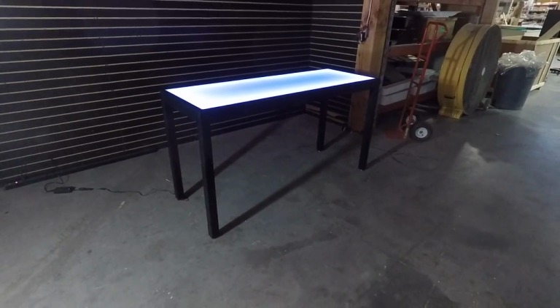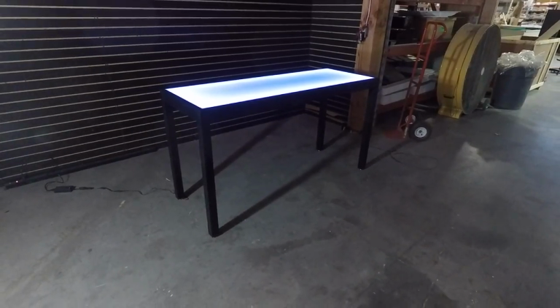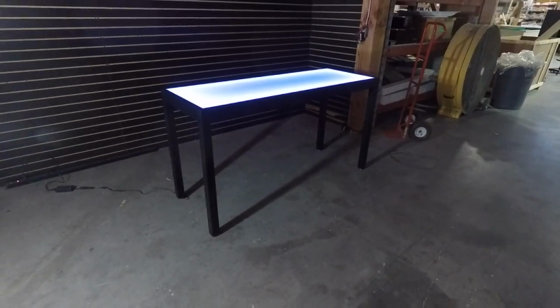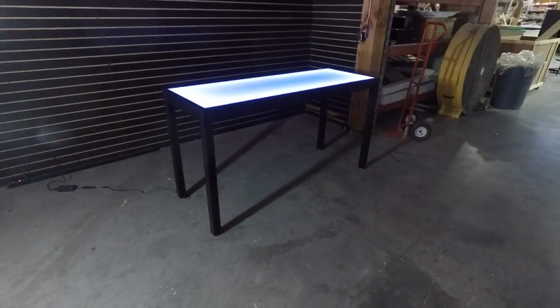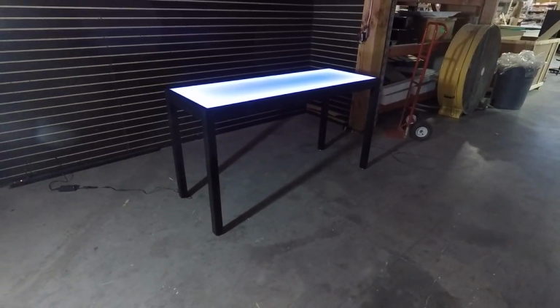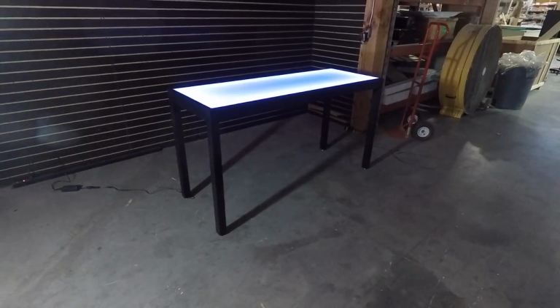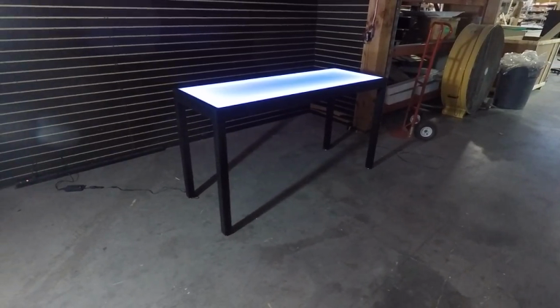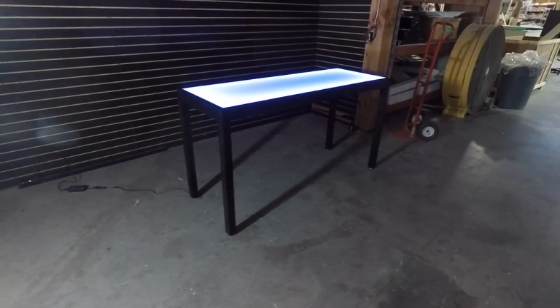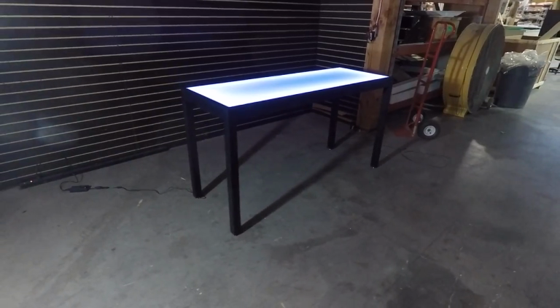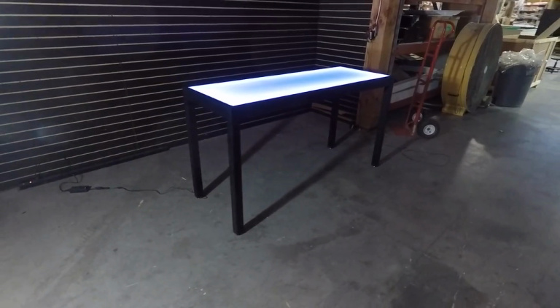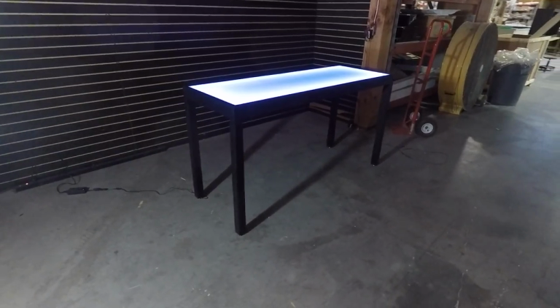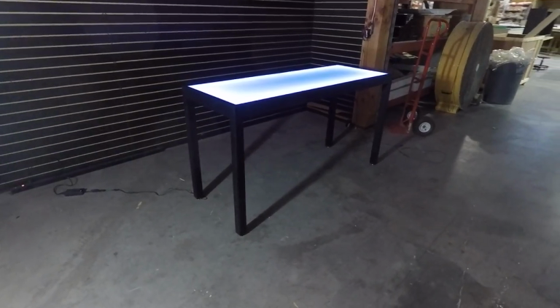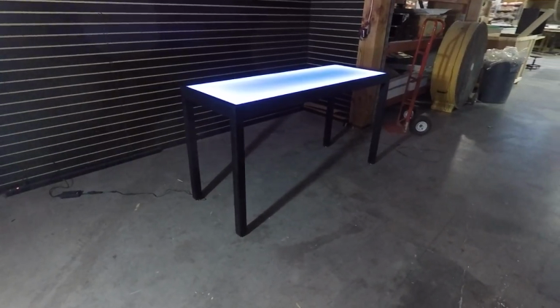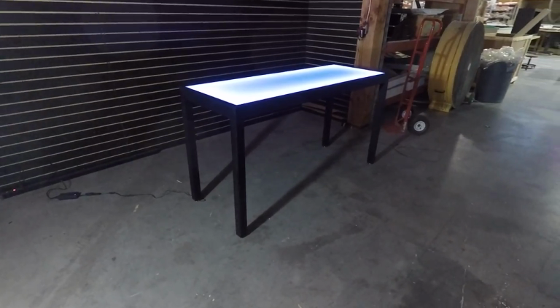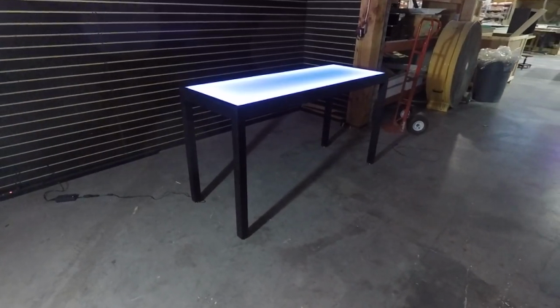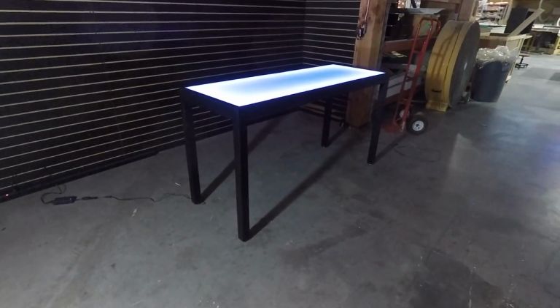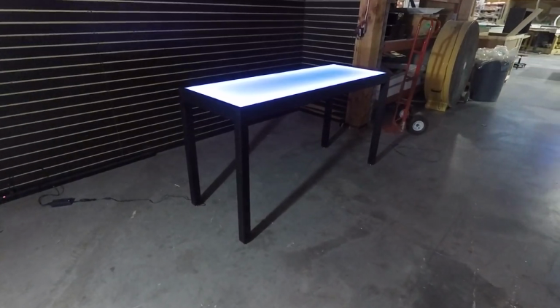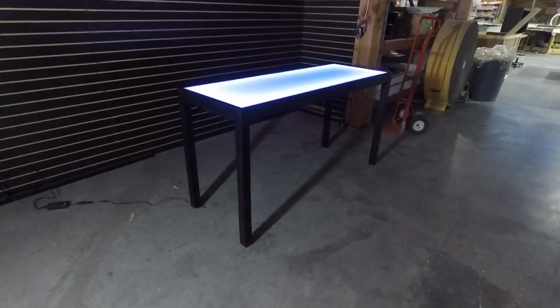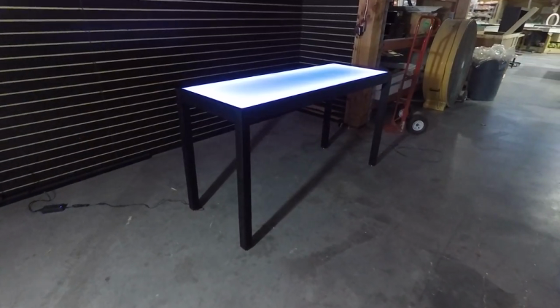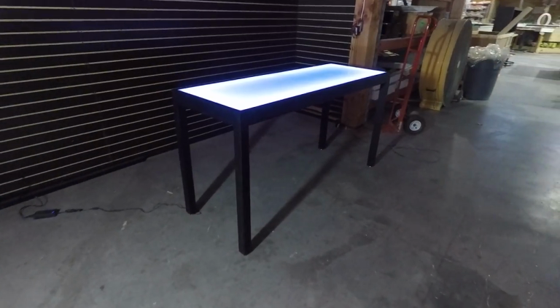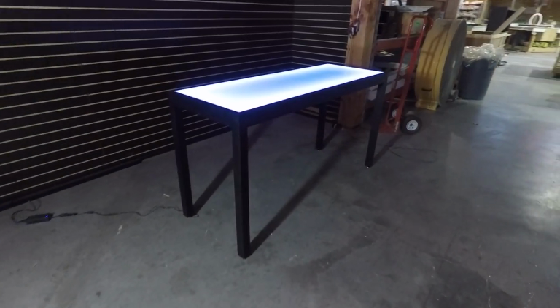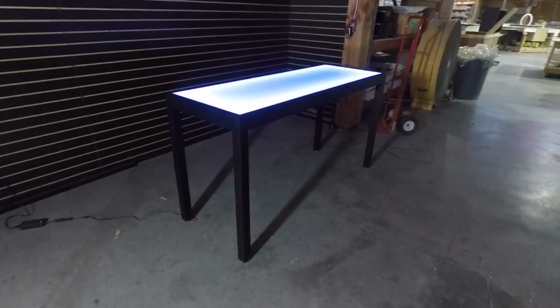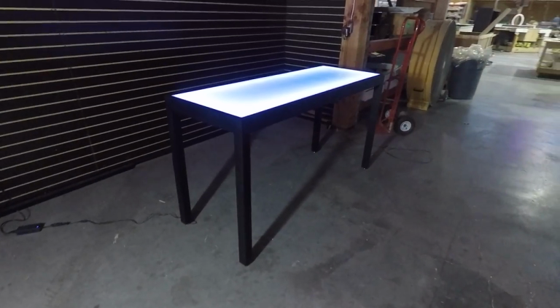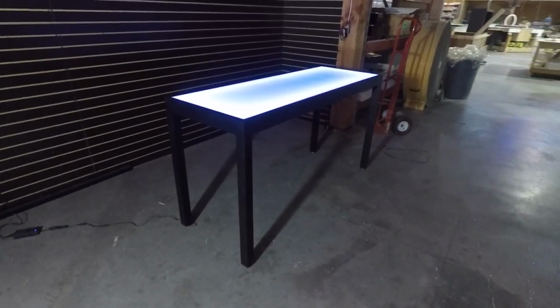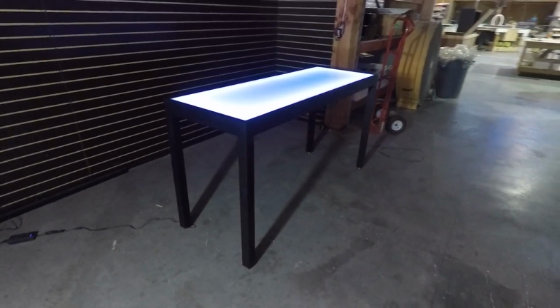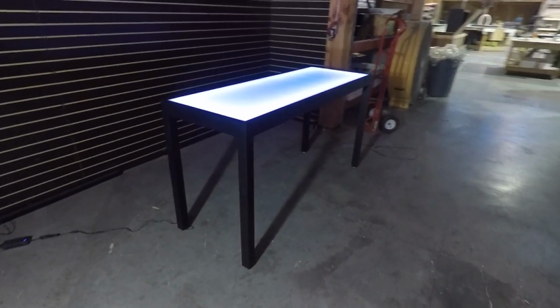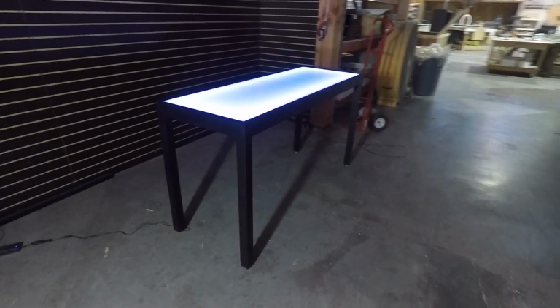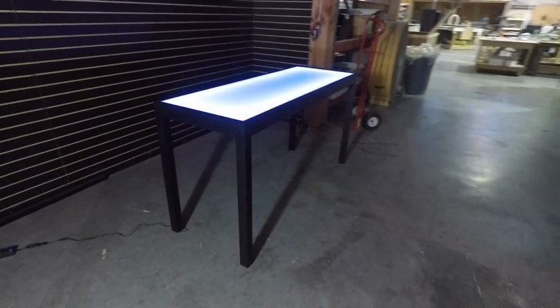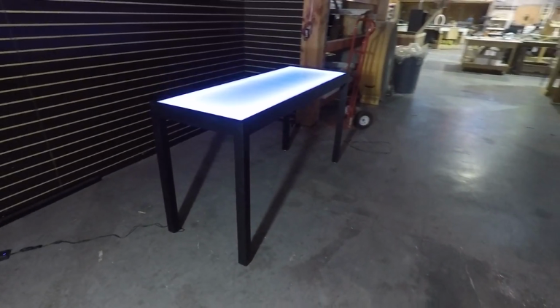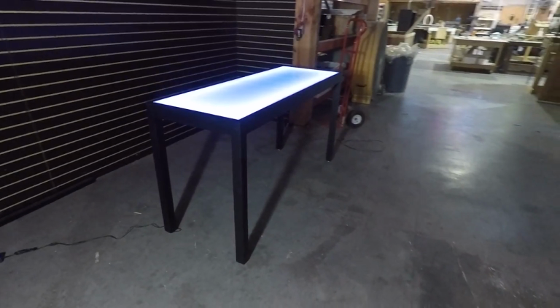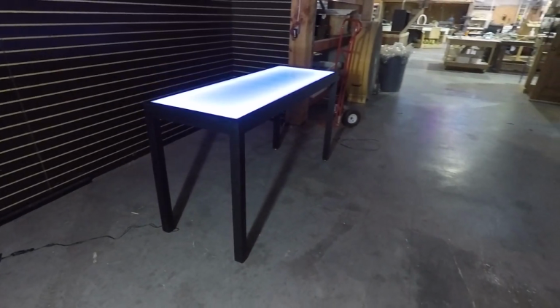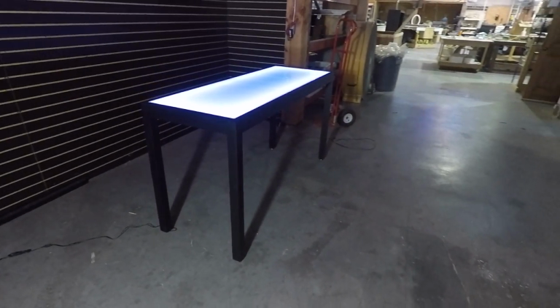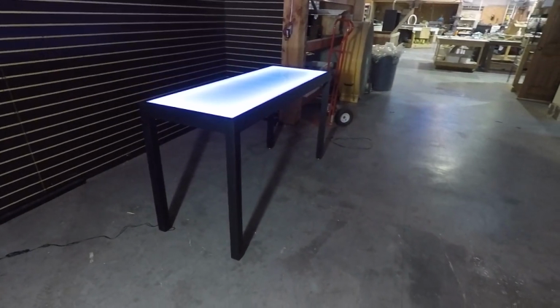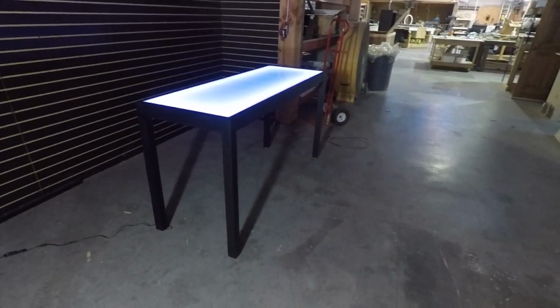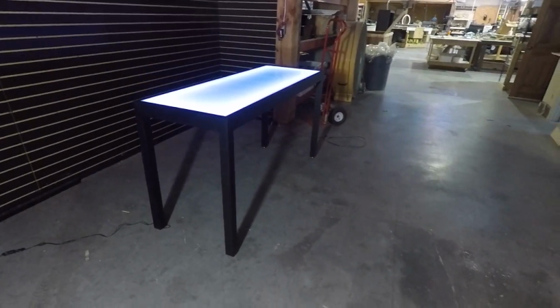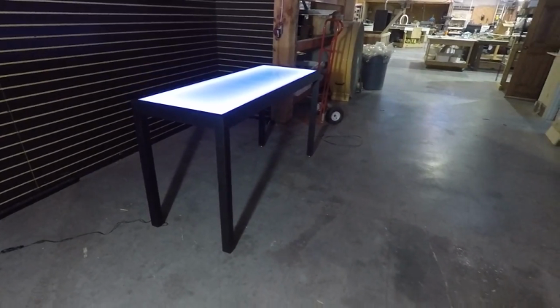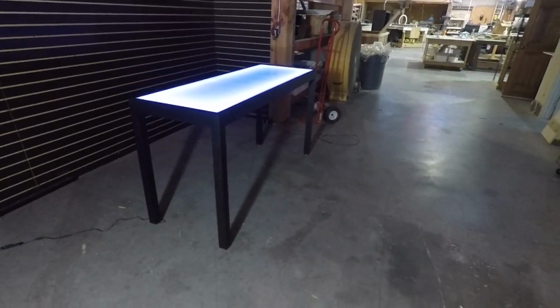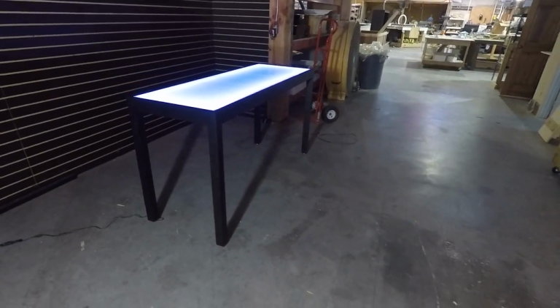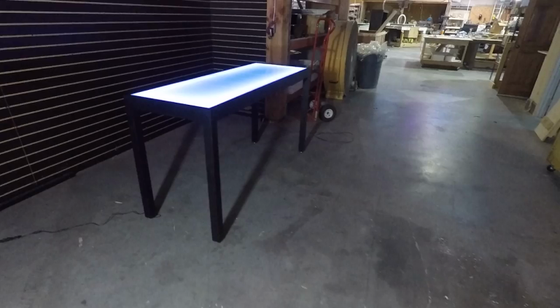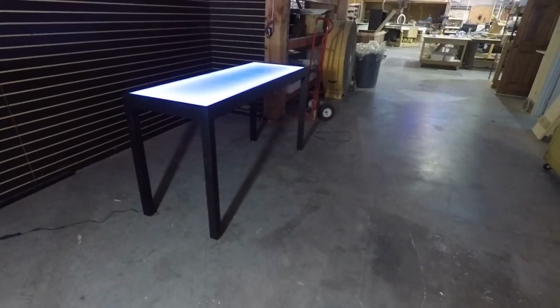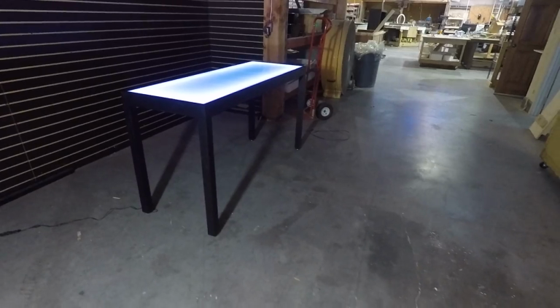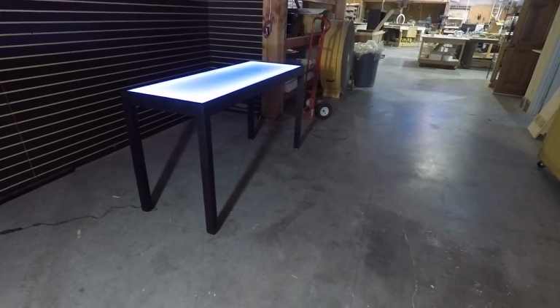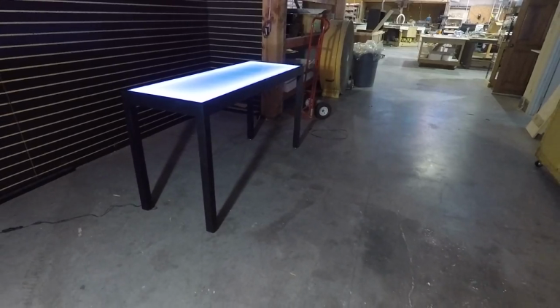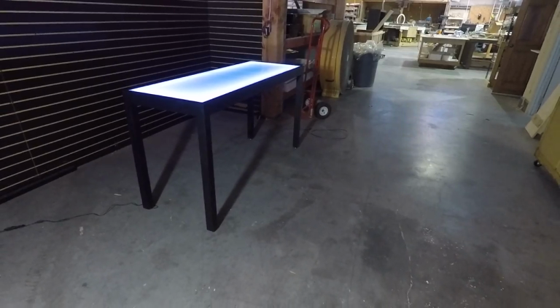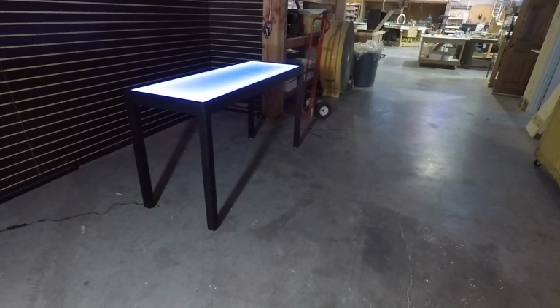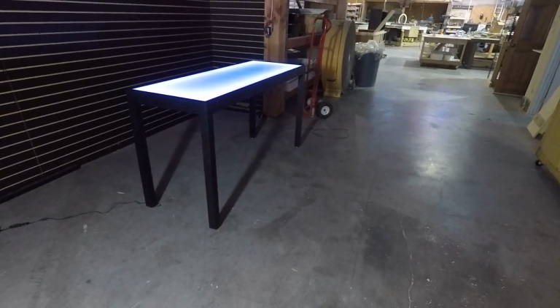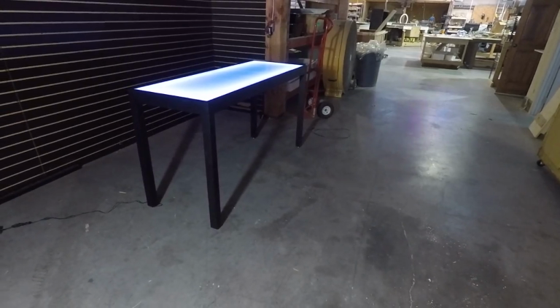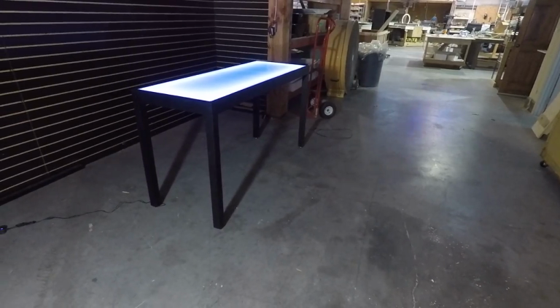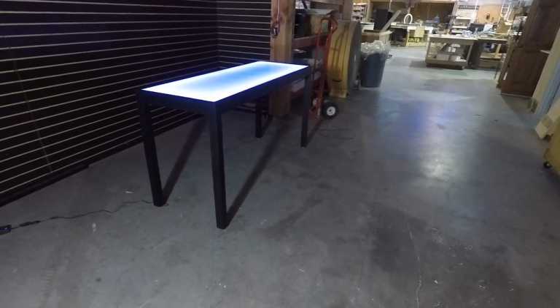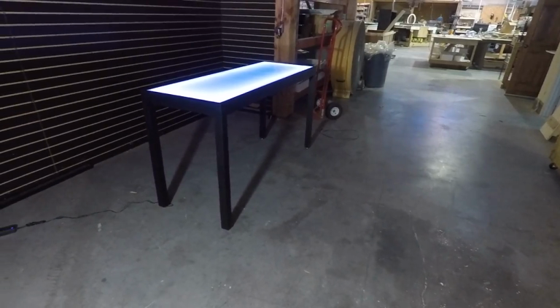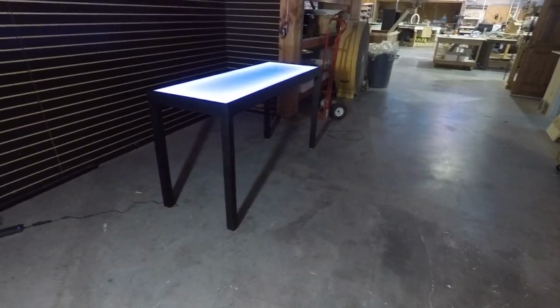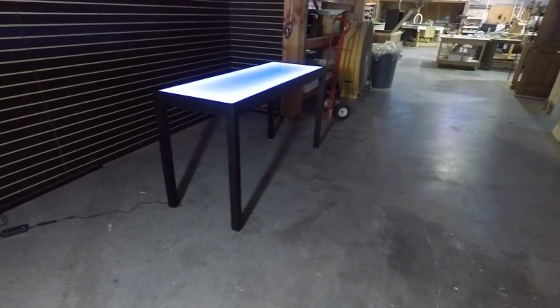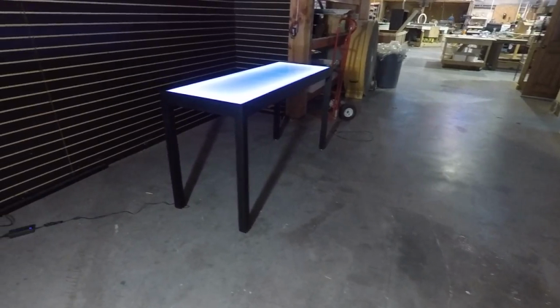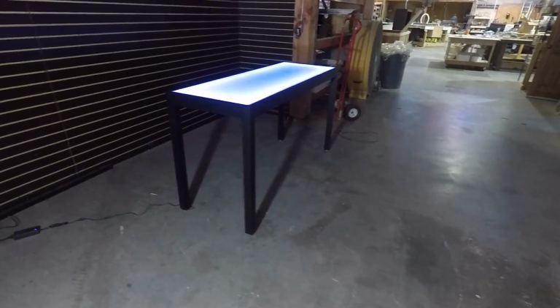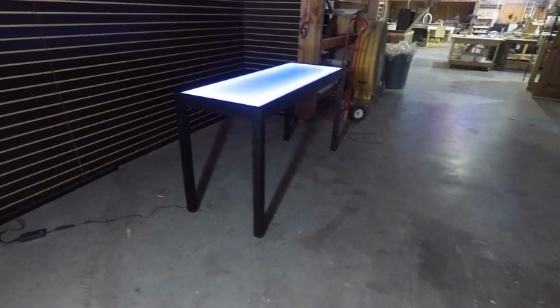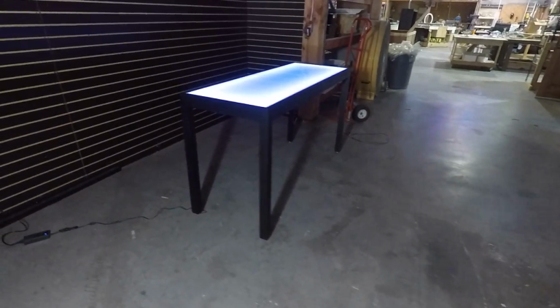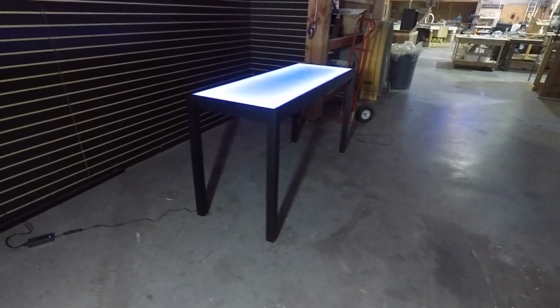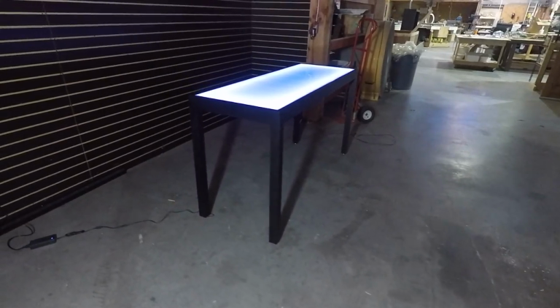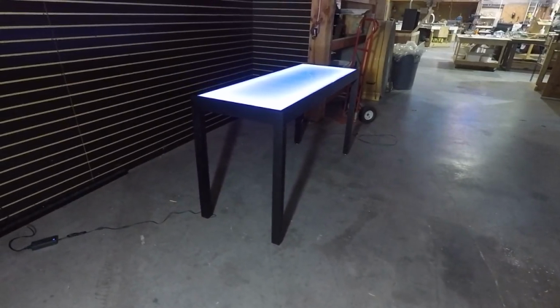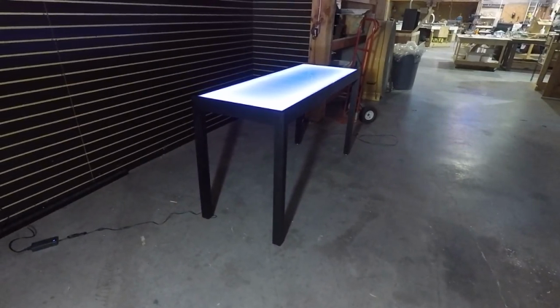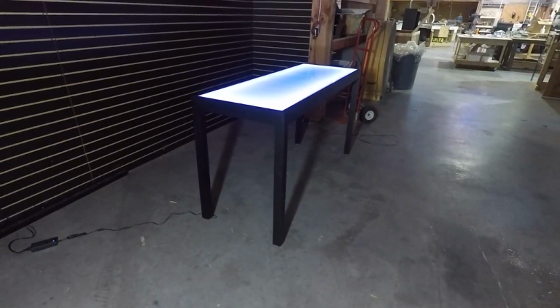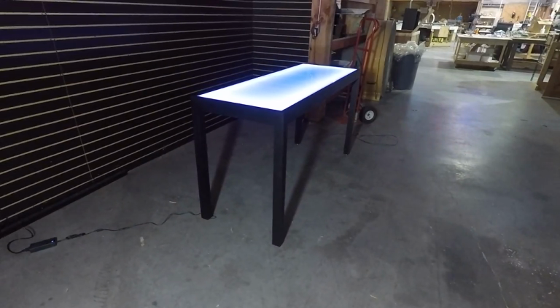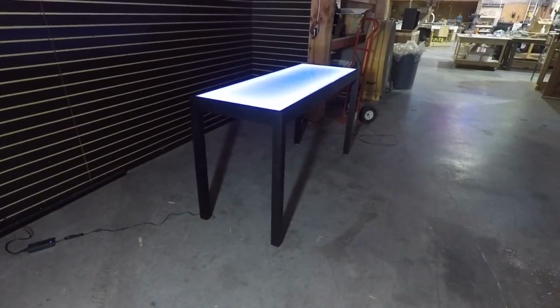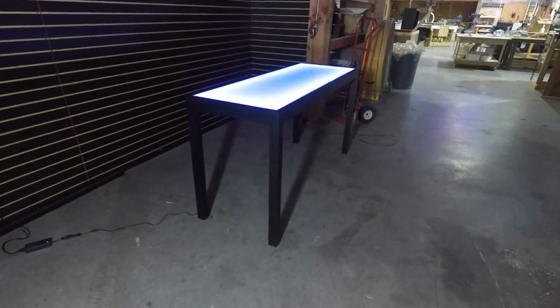Hey everyone, it's Andy with BarChefs.com. Today we're showing you one of our 62 by 23 working height LED tables.